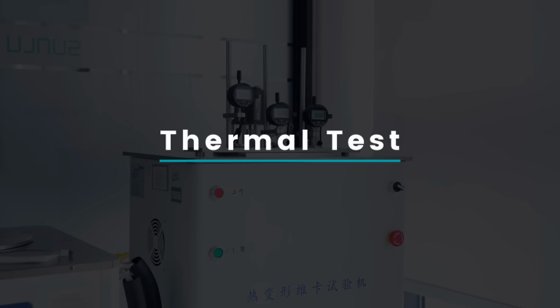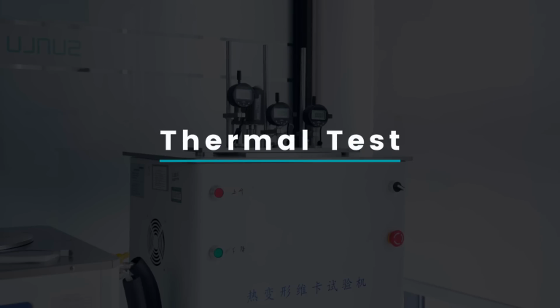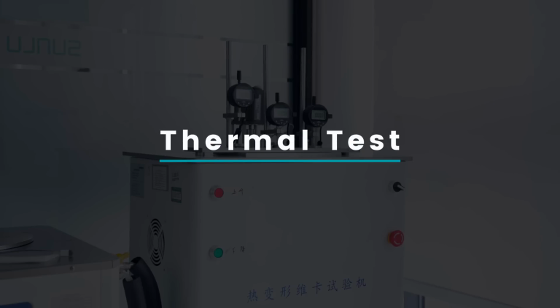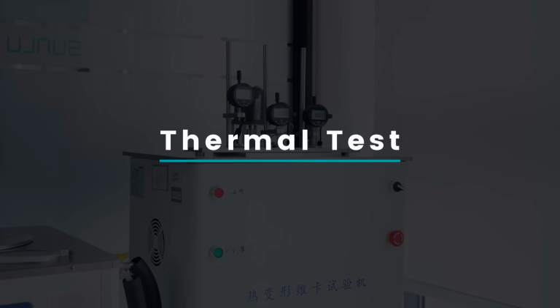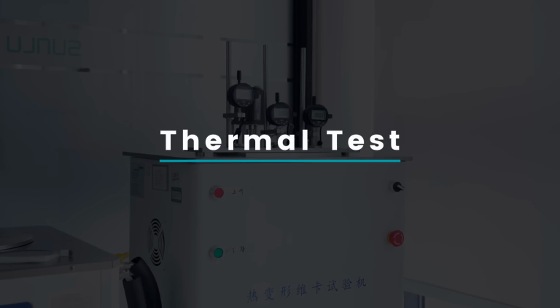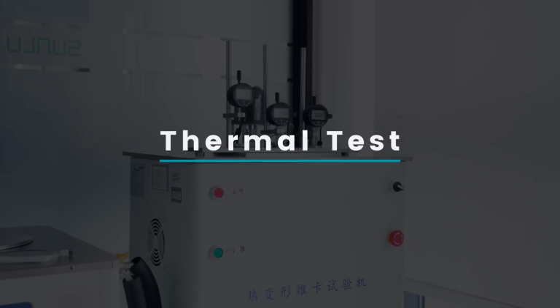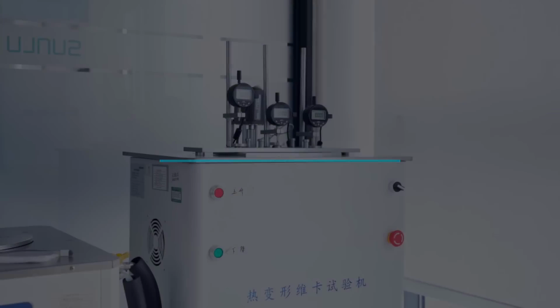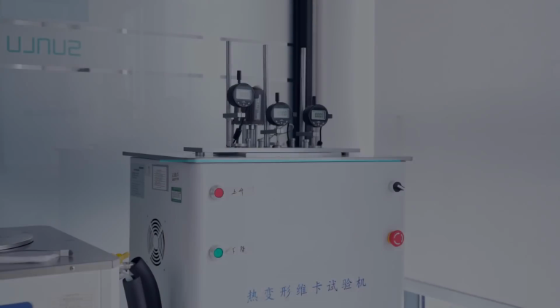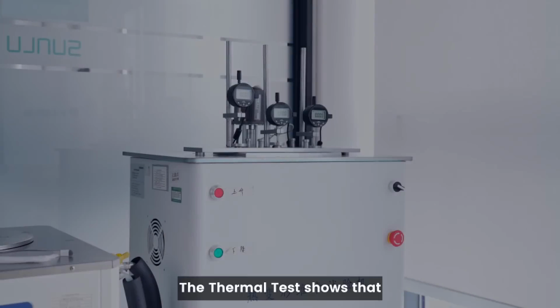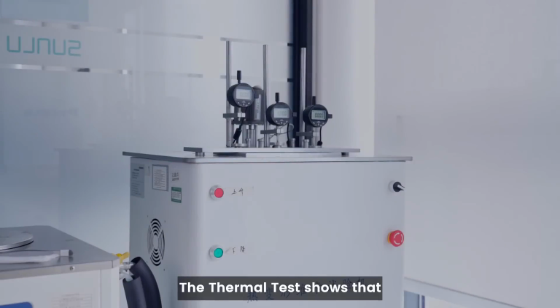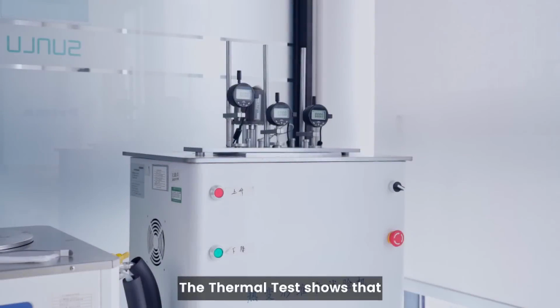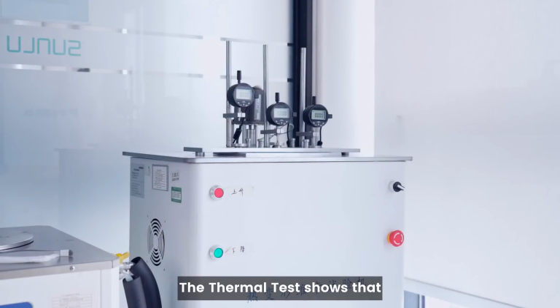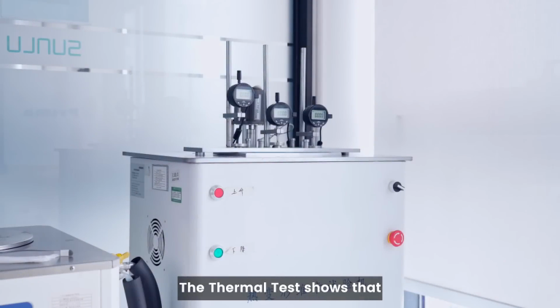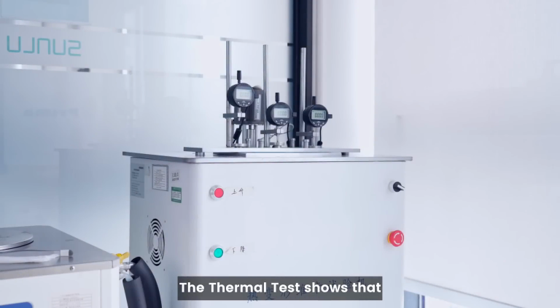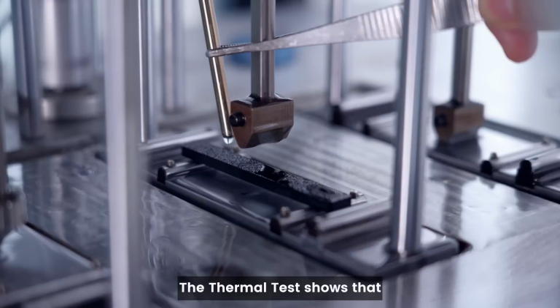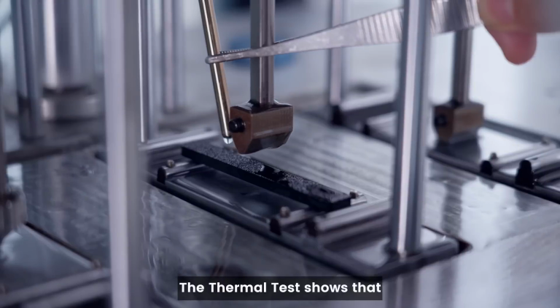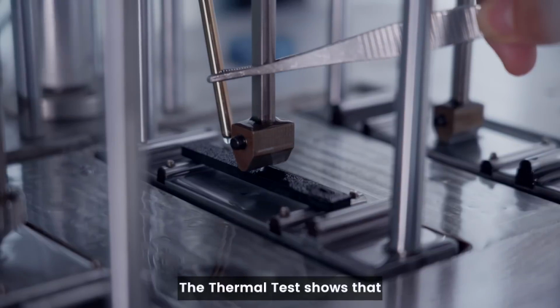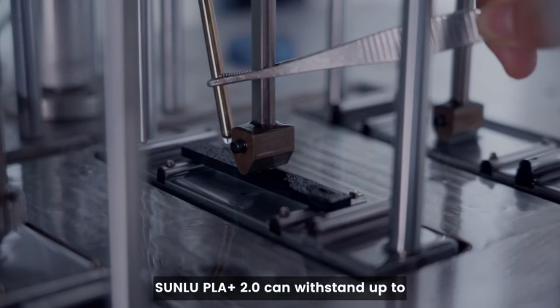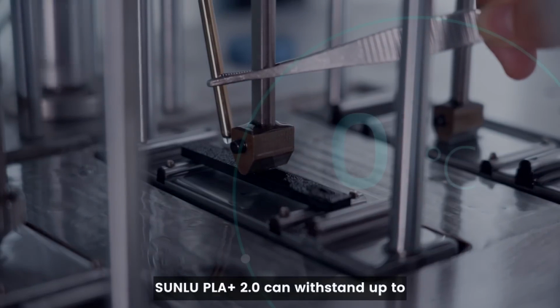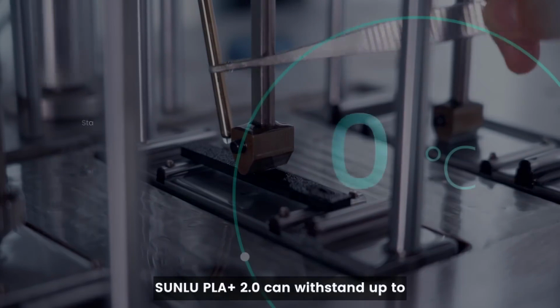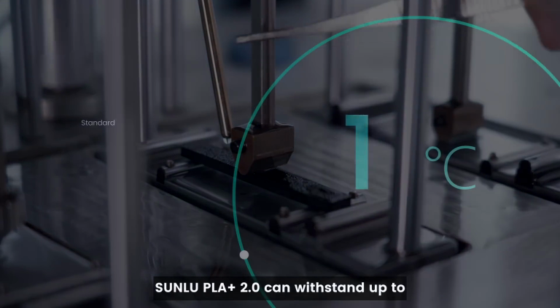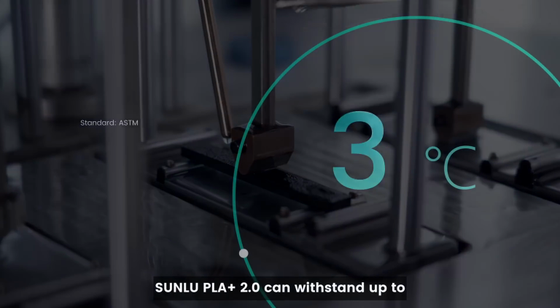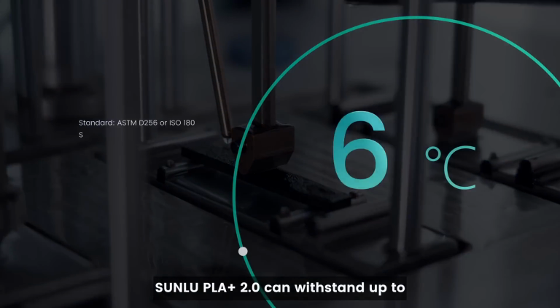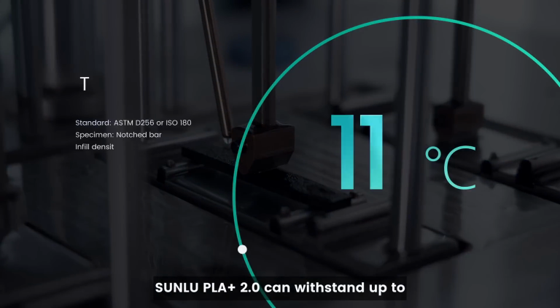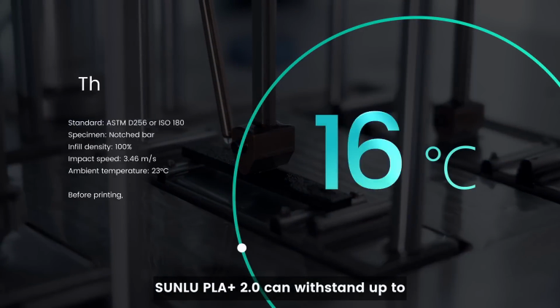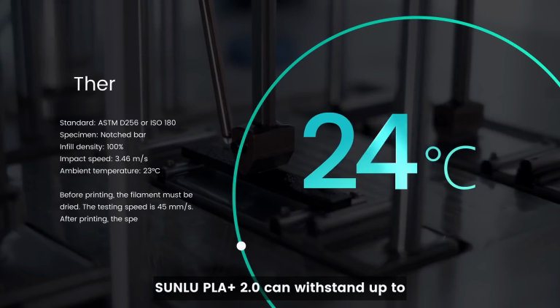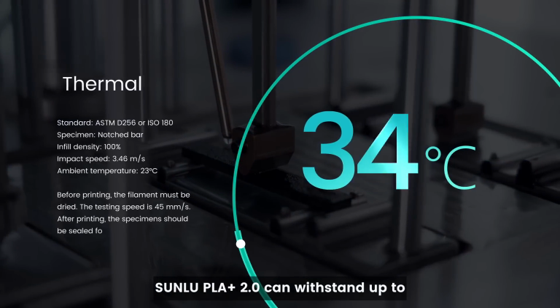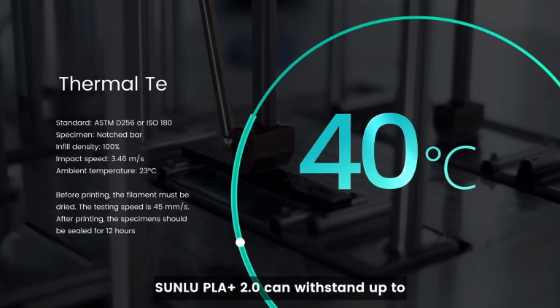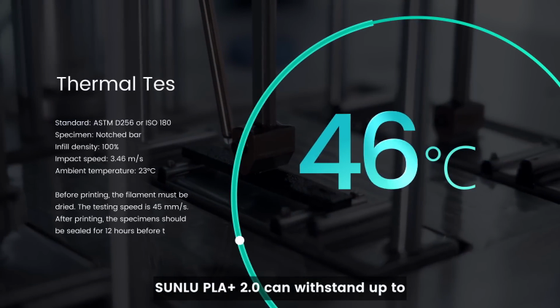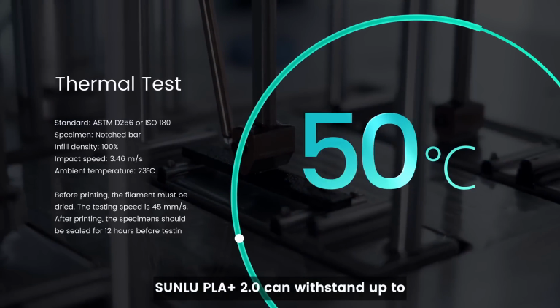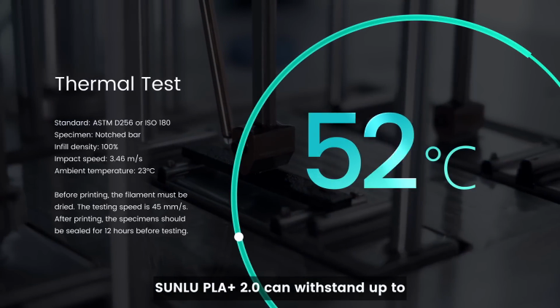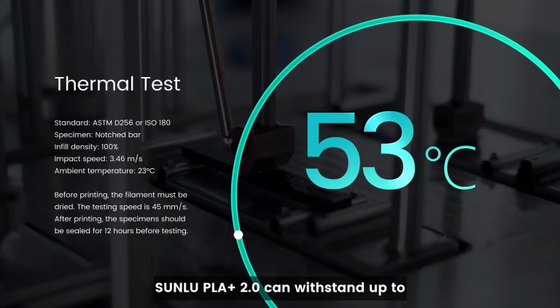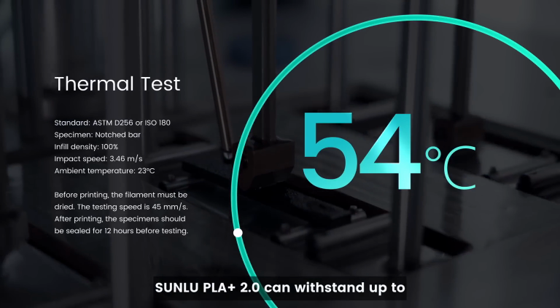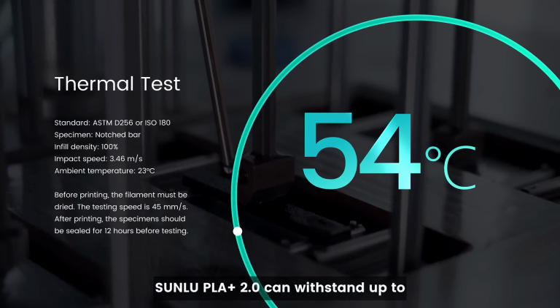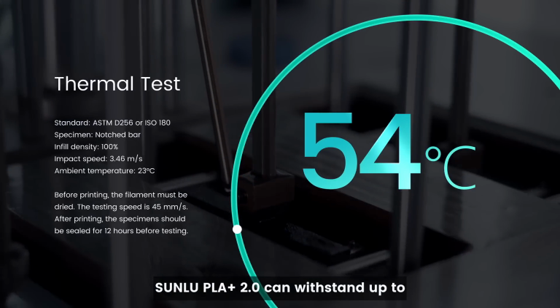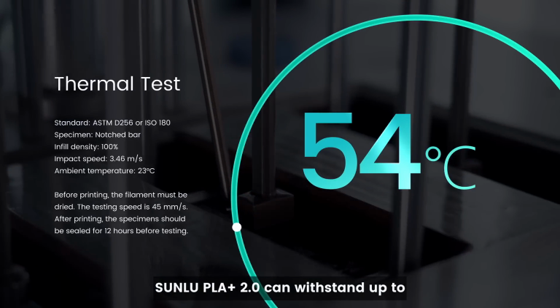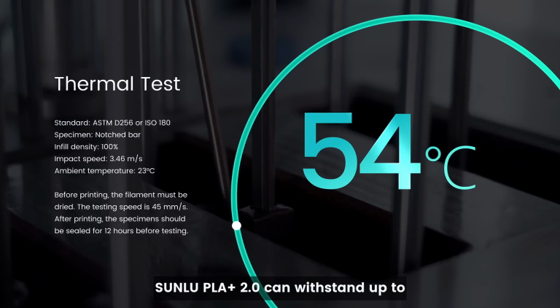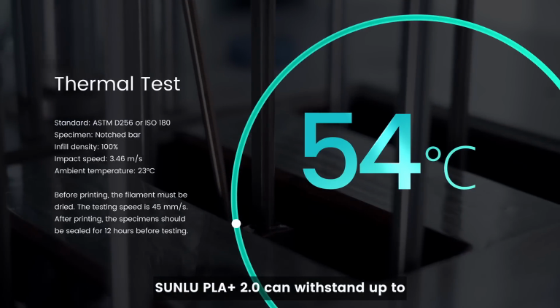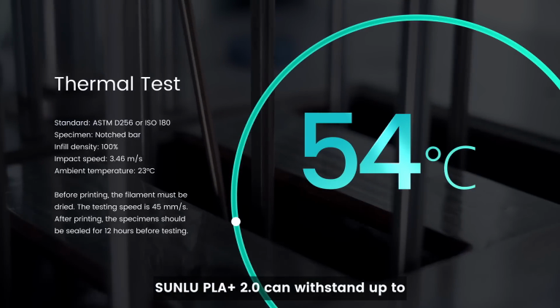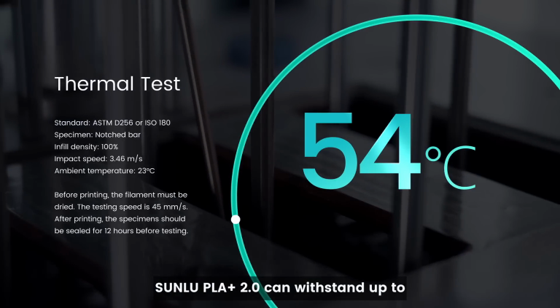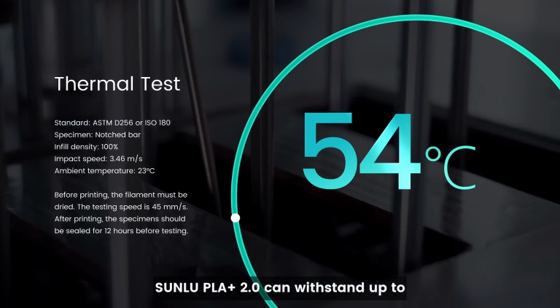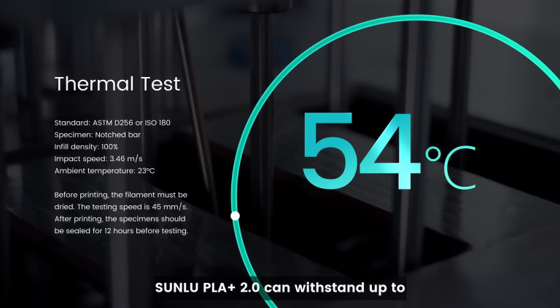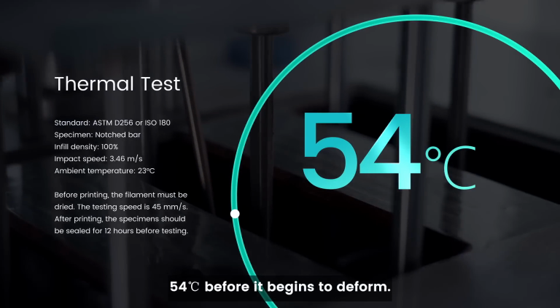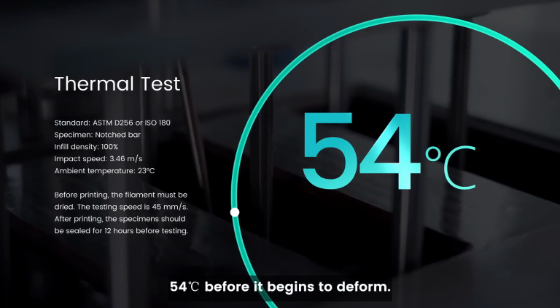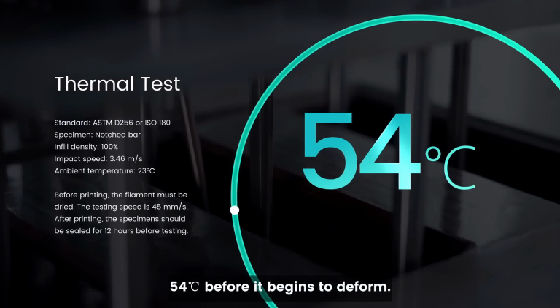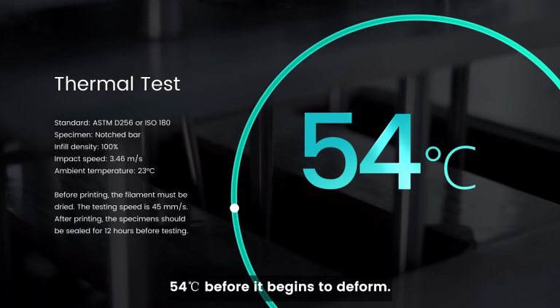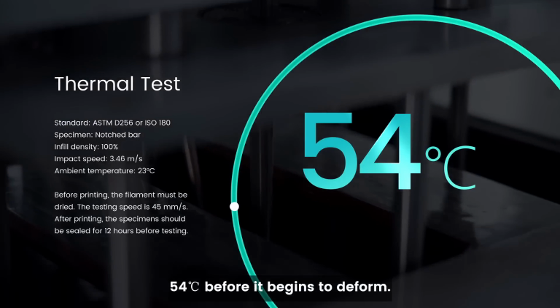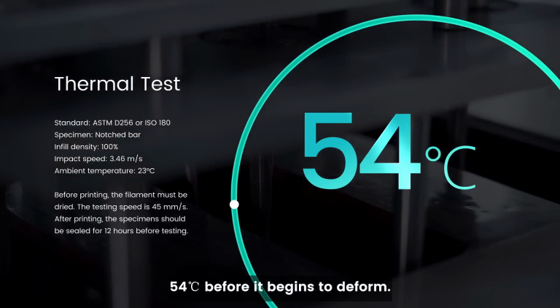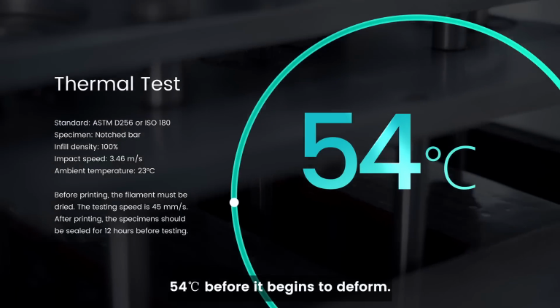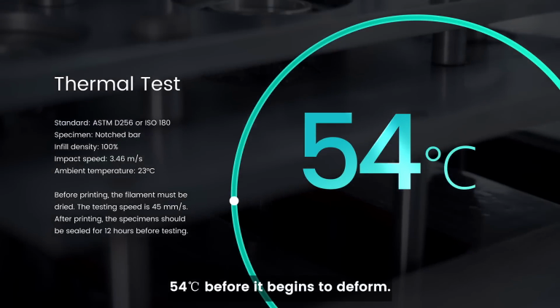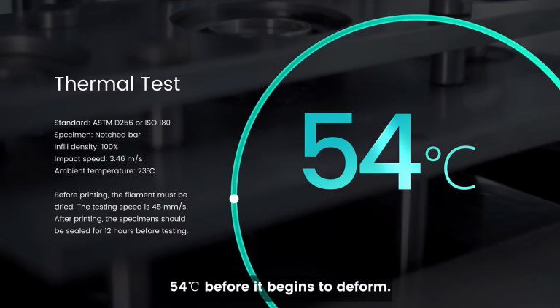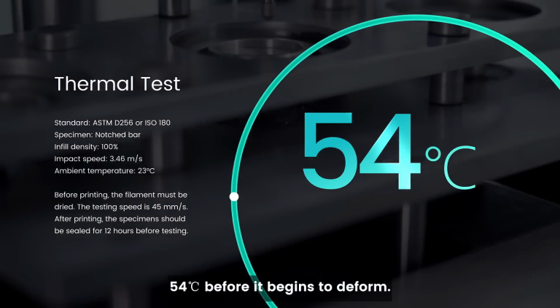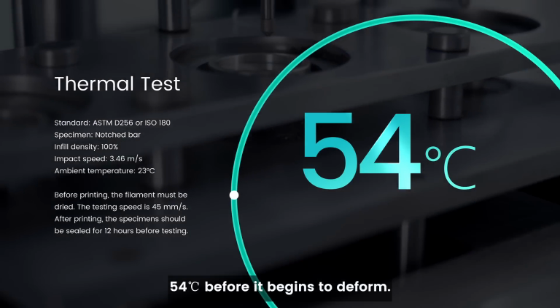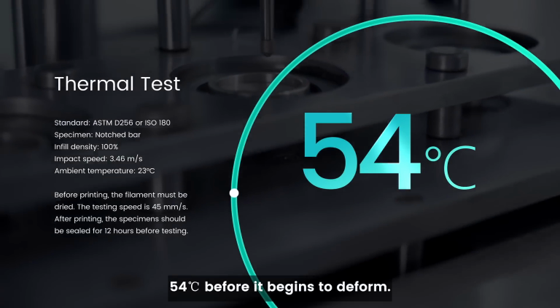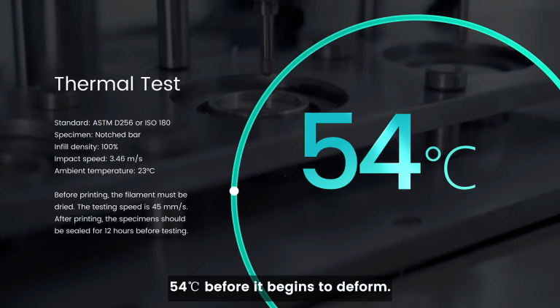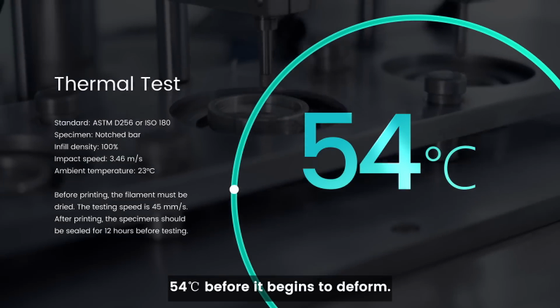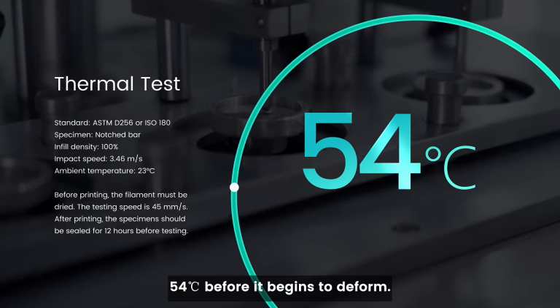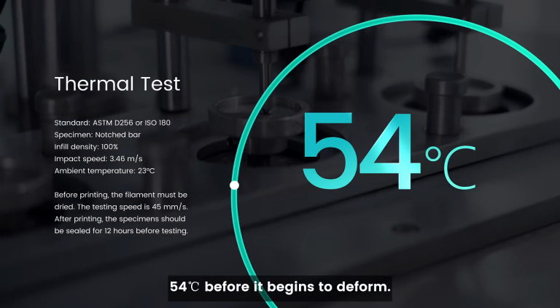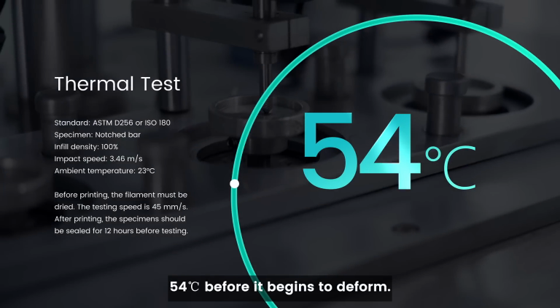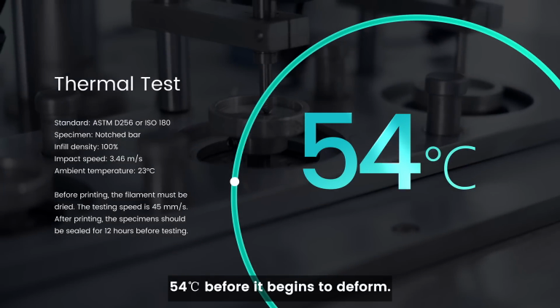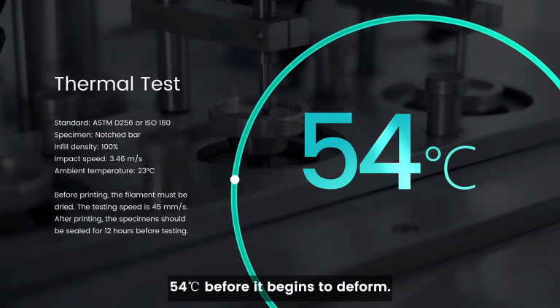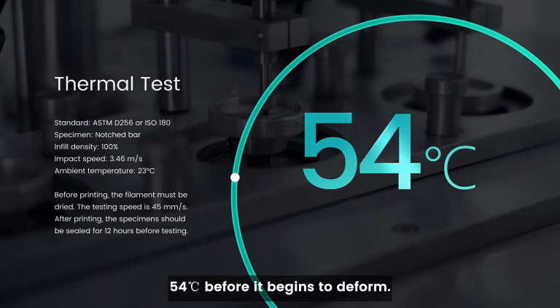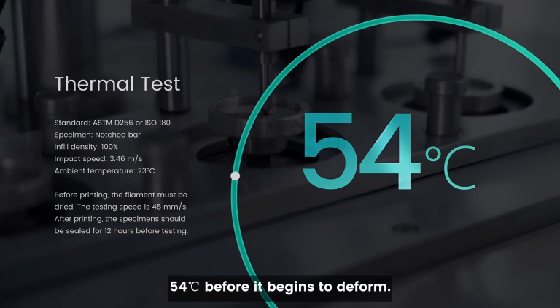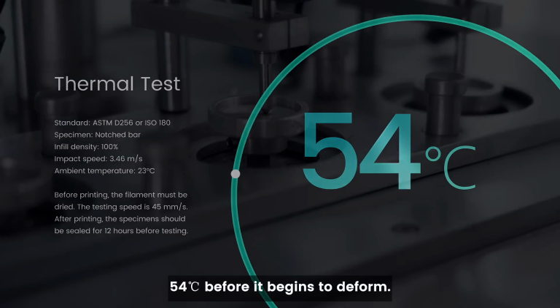Finally, the thermal test shows that Sunlue PLA Plus 2.0 can withstand up to 54 degrees Celsius before it begins to deform.